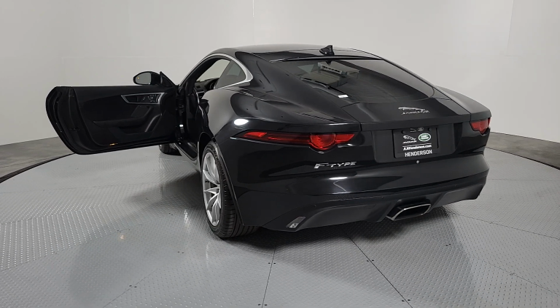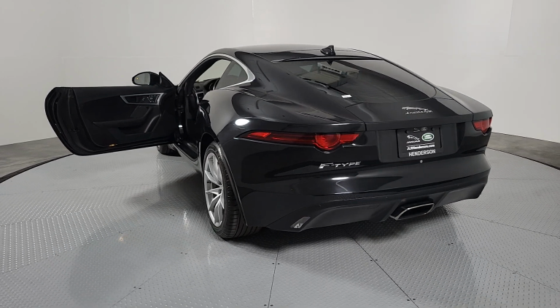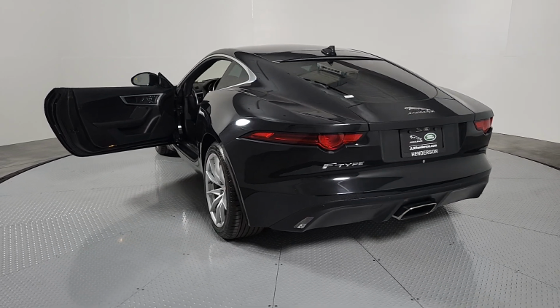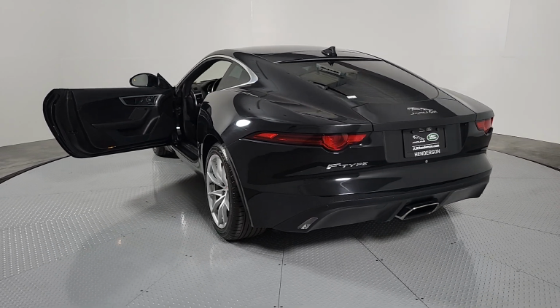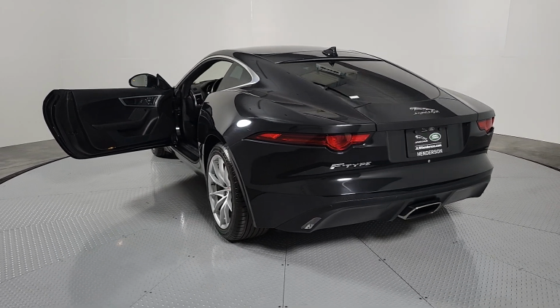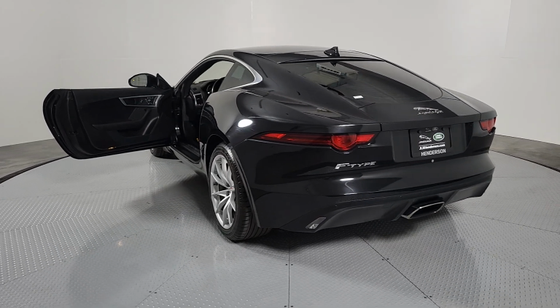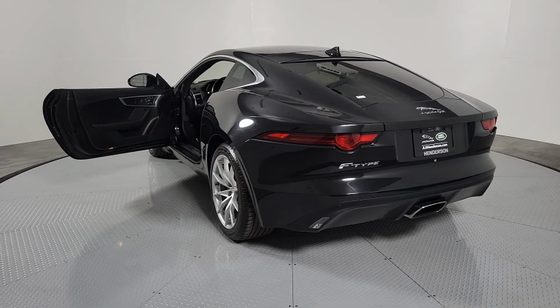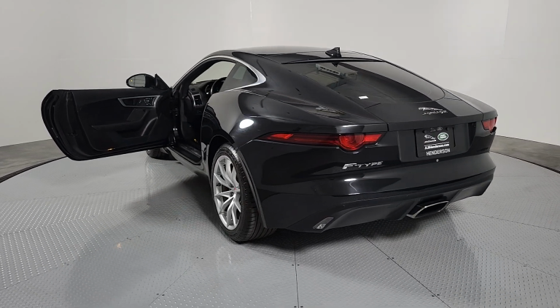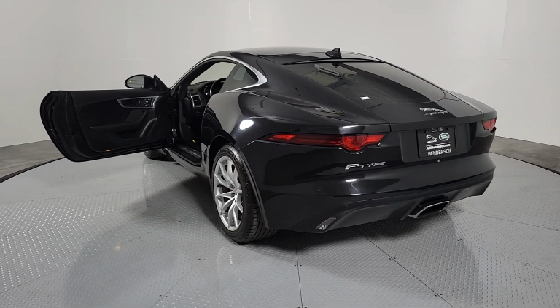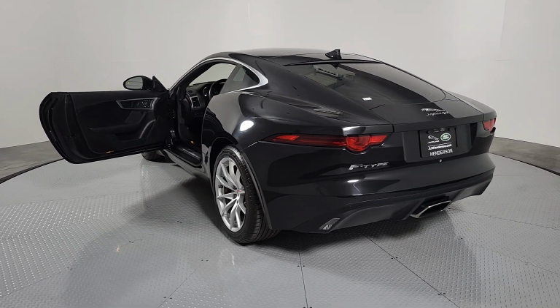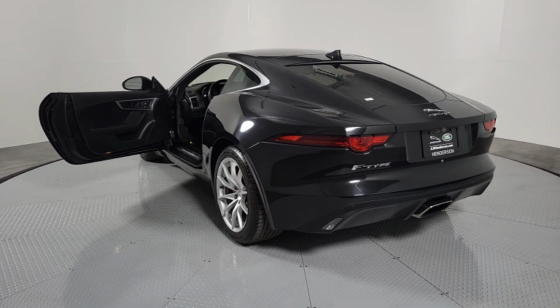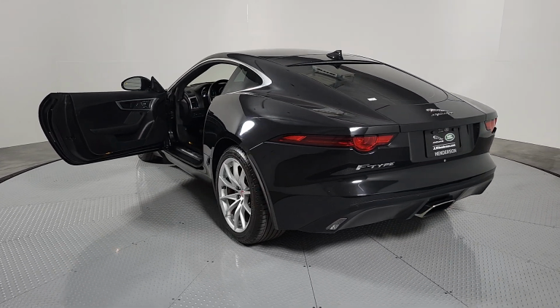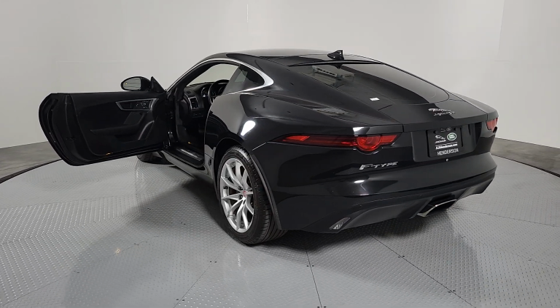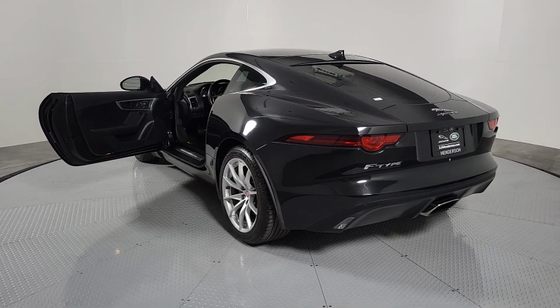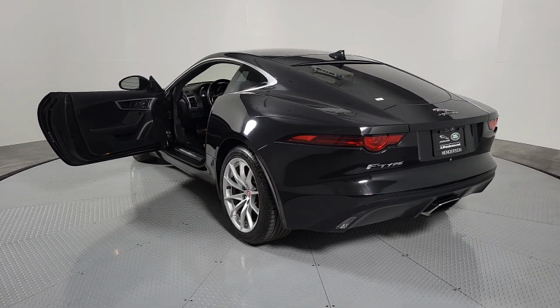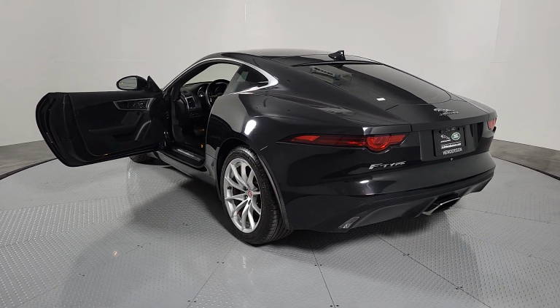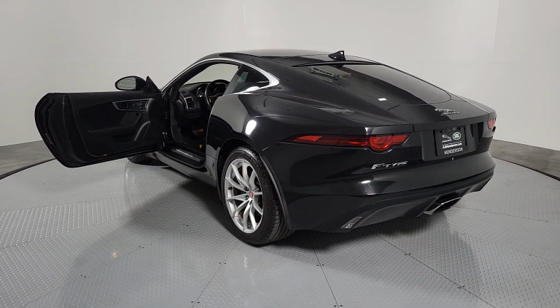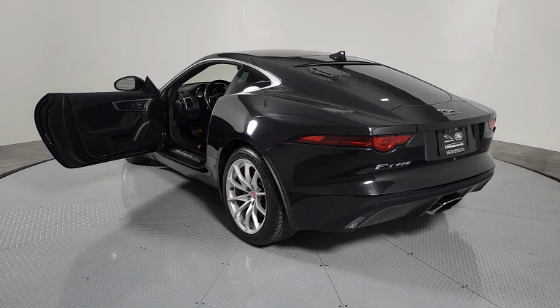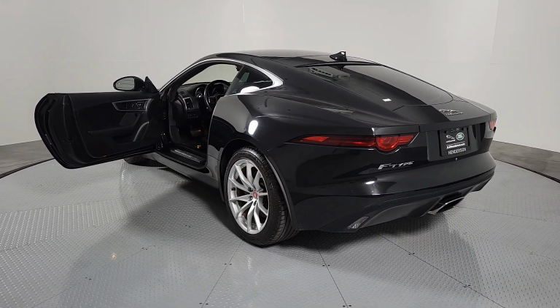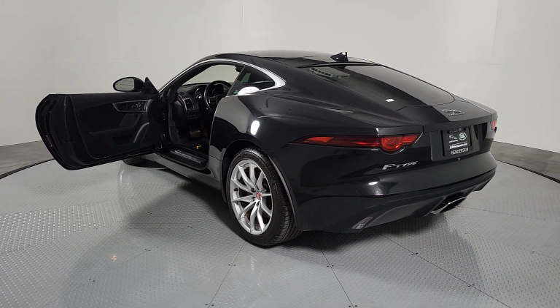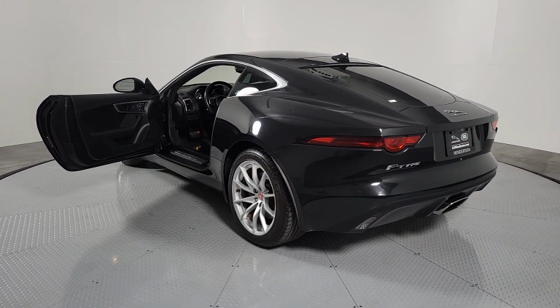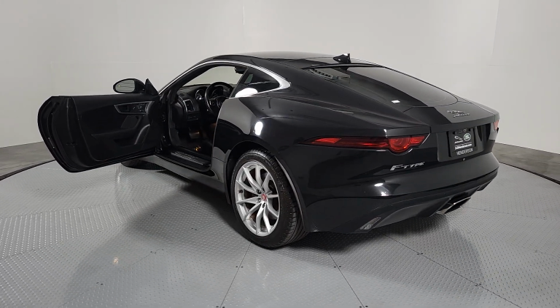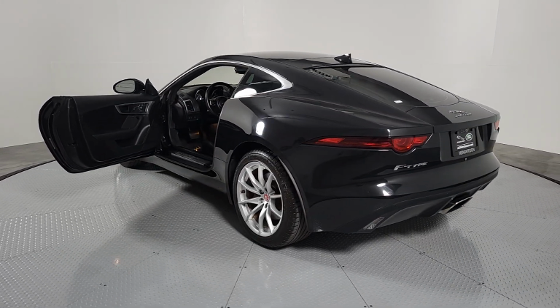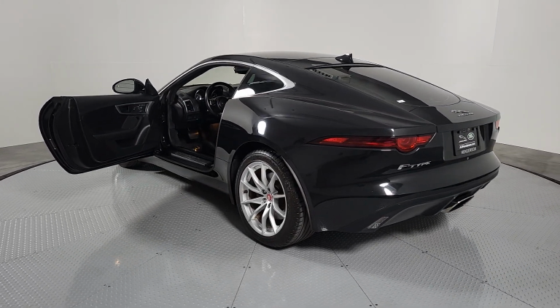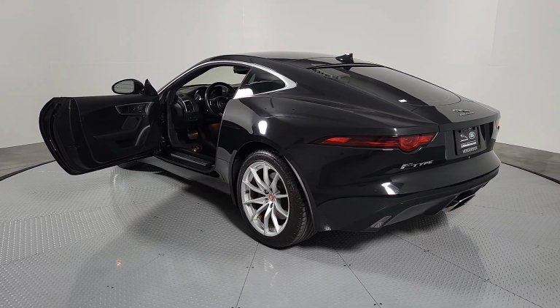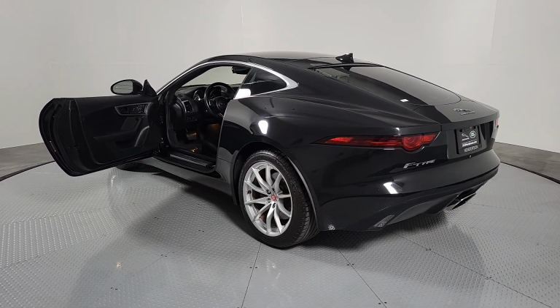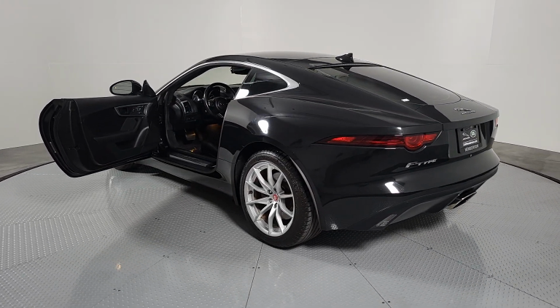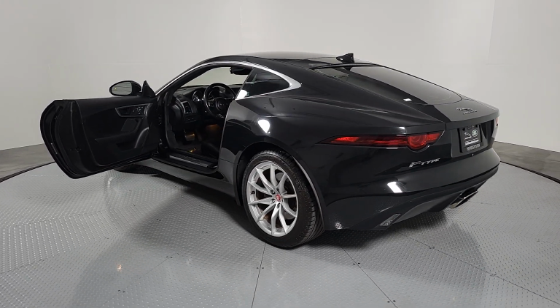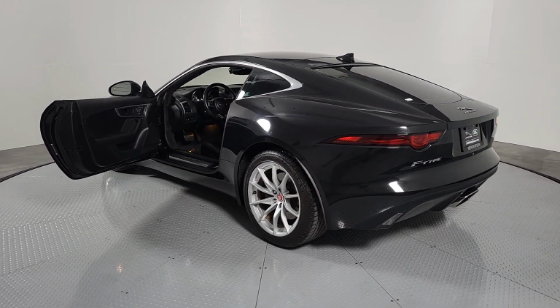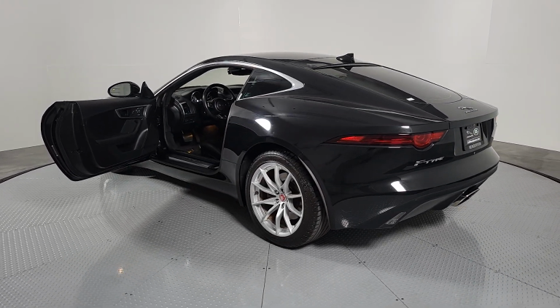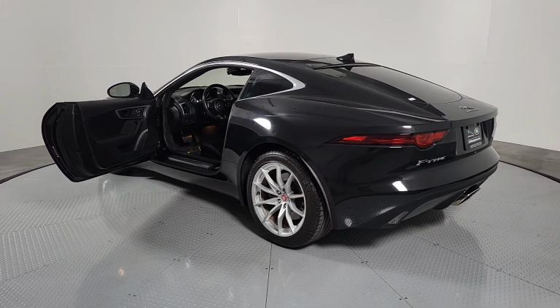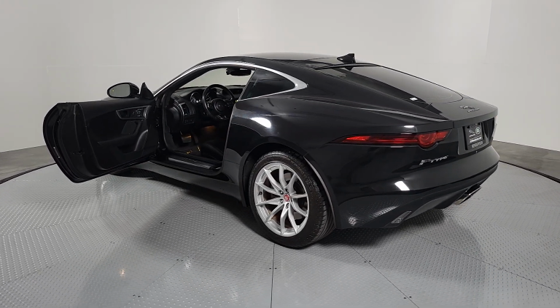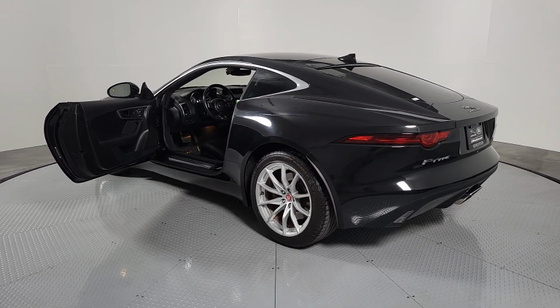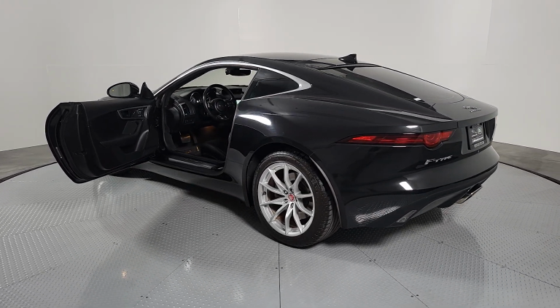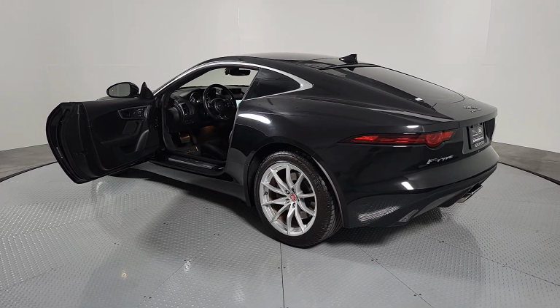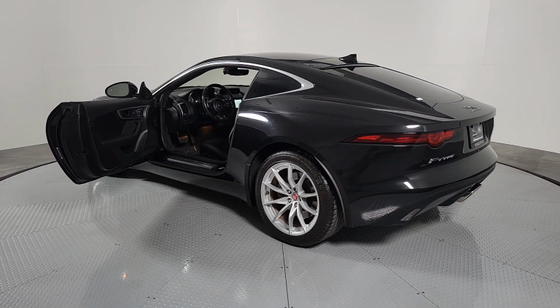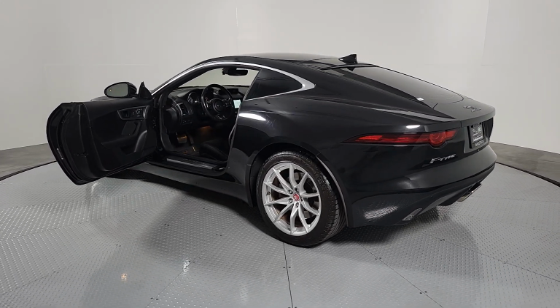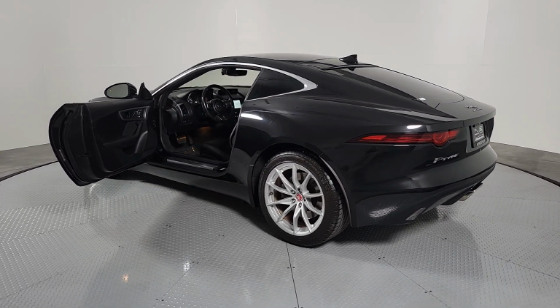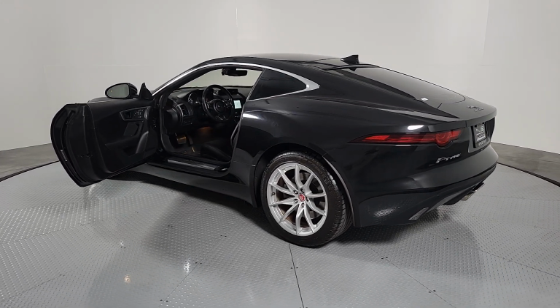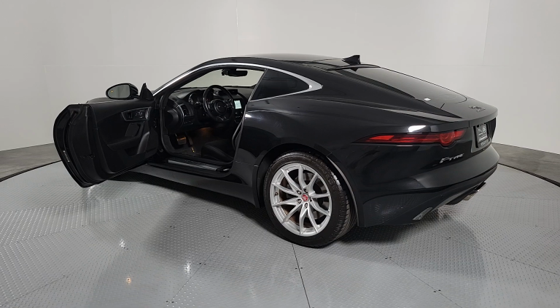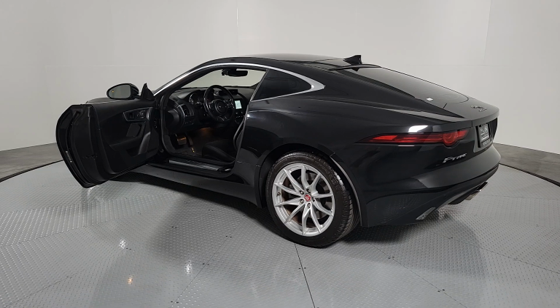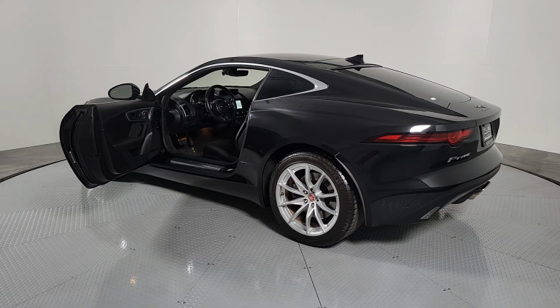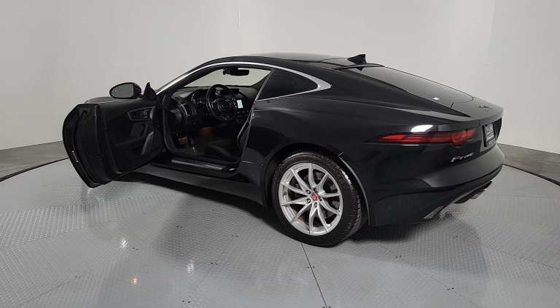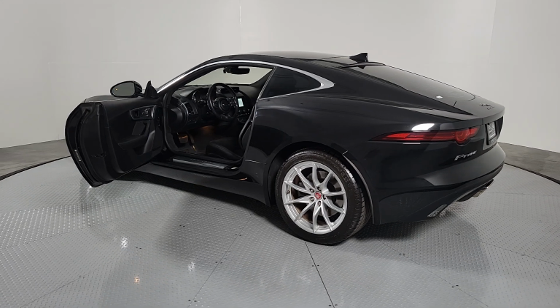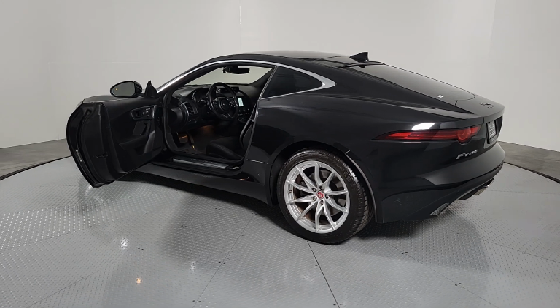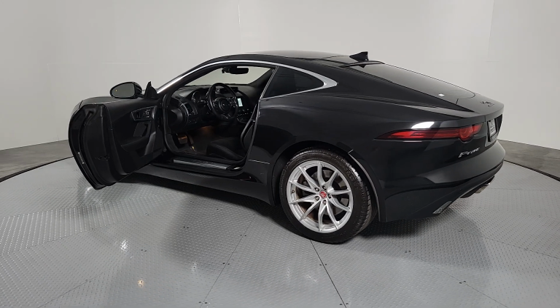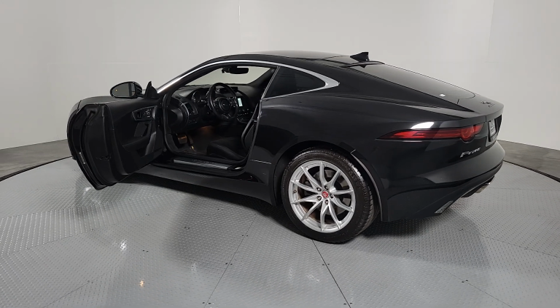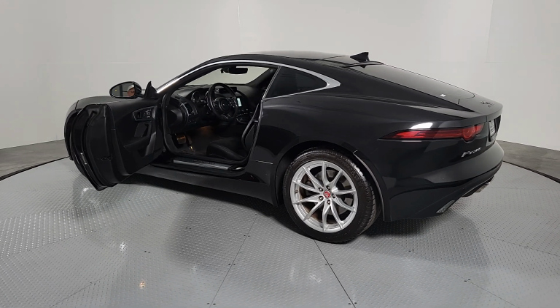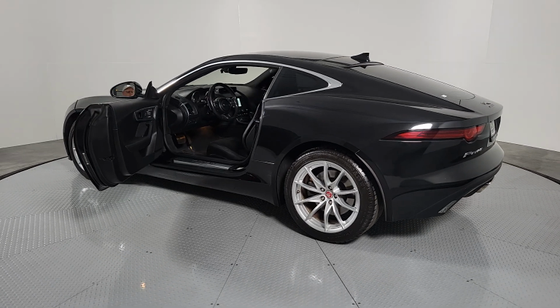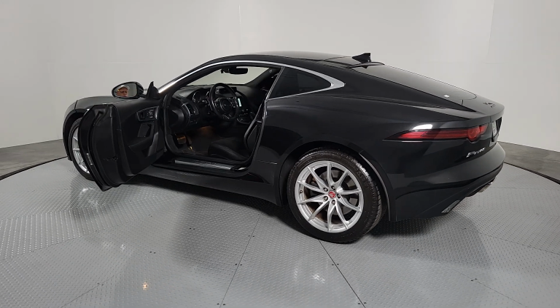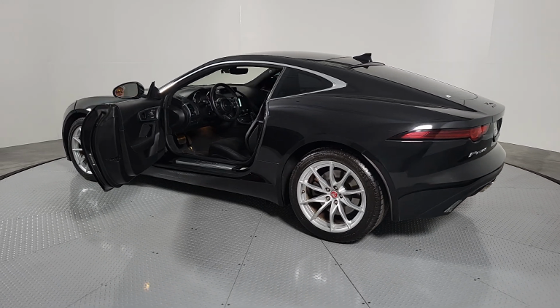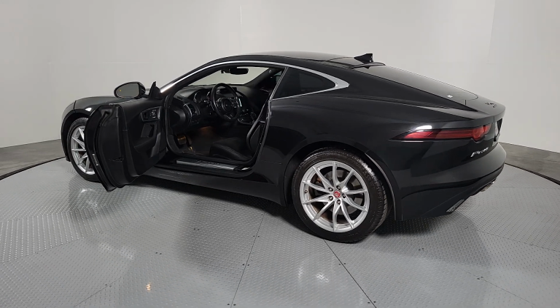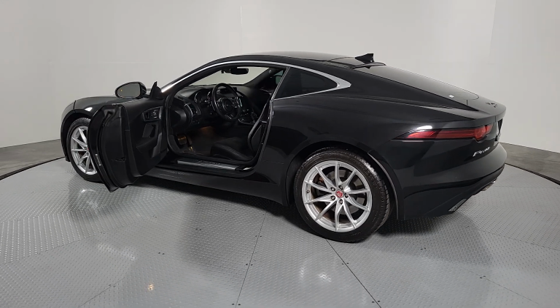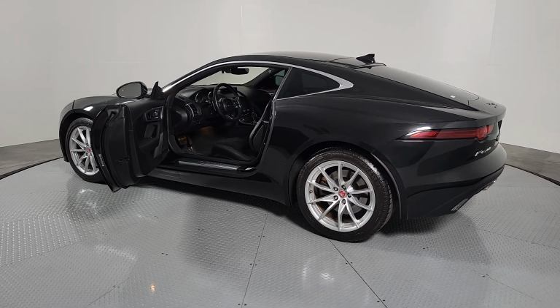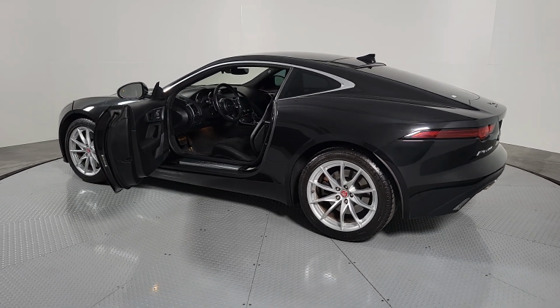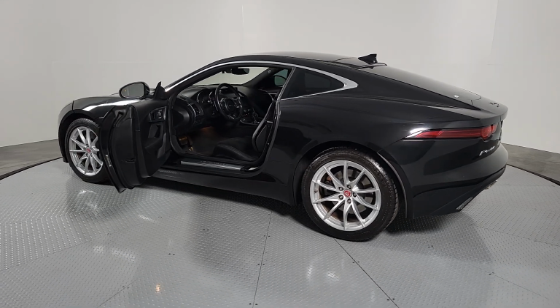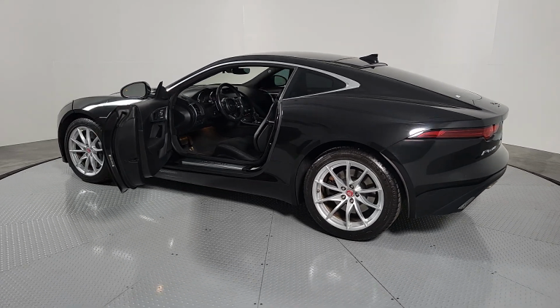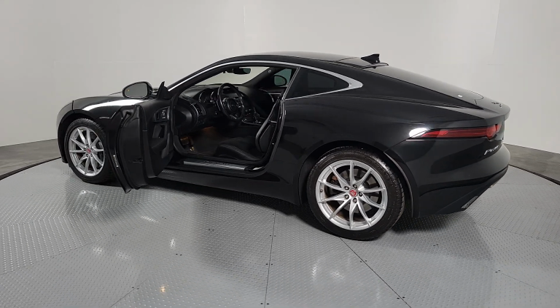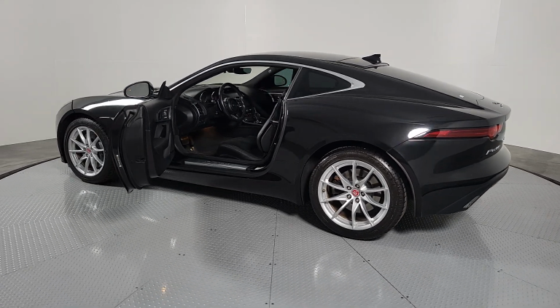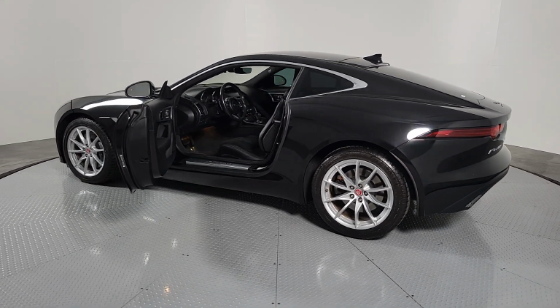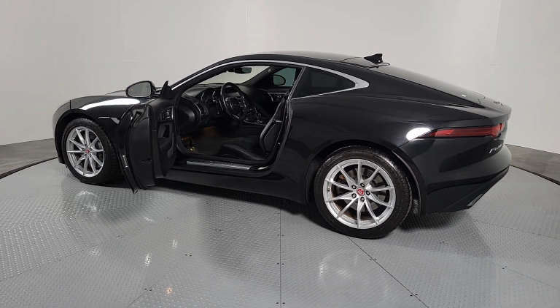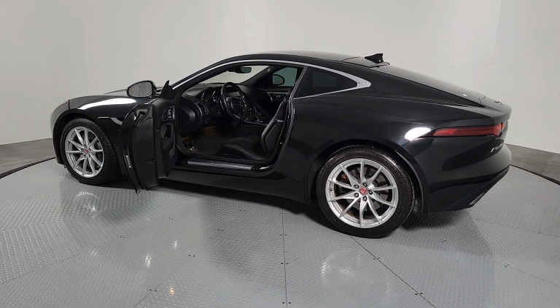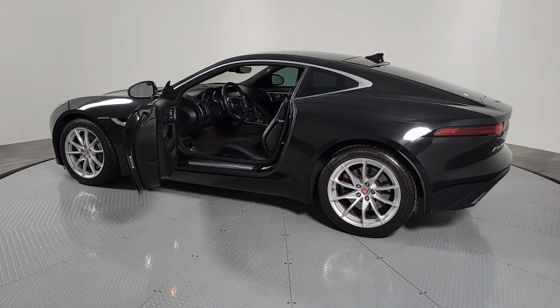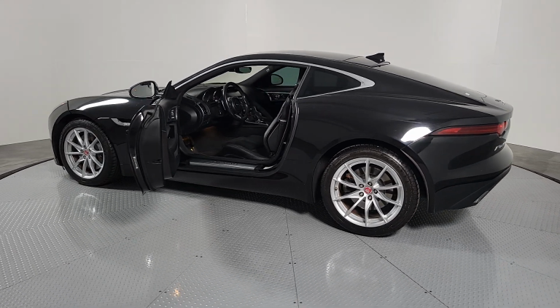Feed your hunger for motorsport excitement in this thrilling F-Type. Our team will give you an outstanding test drive experience. Stop in today.